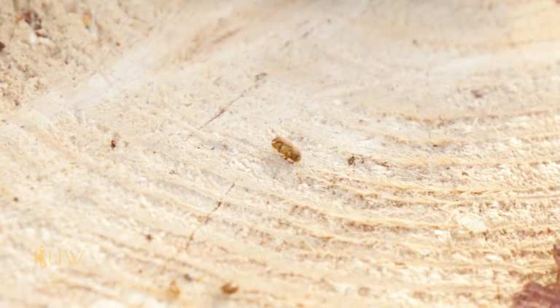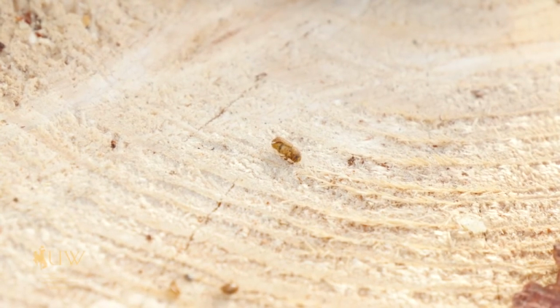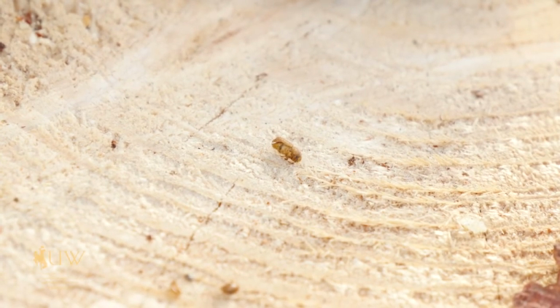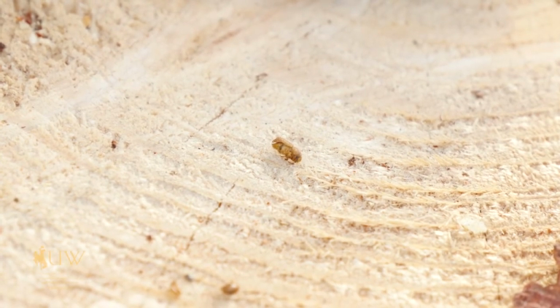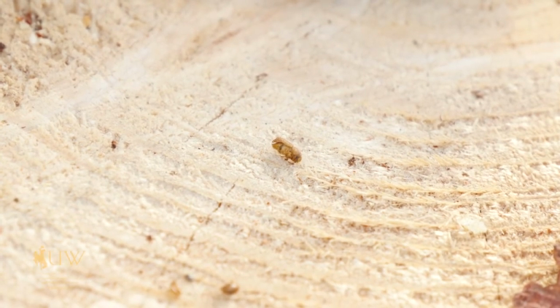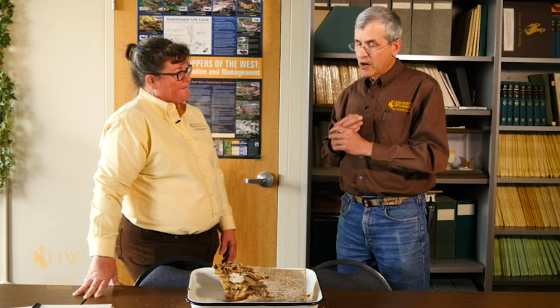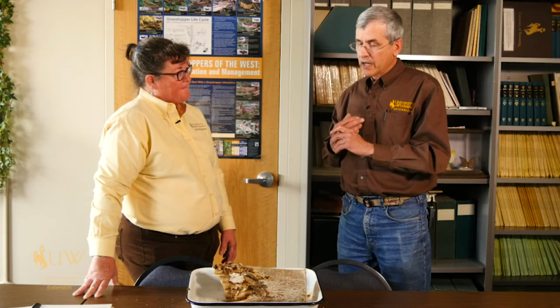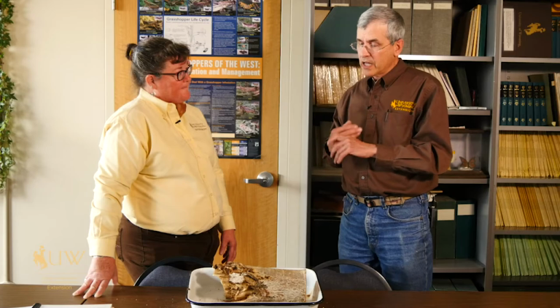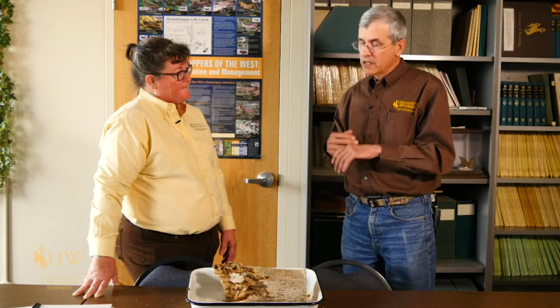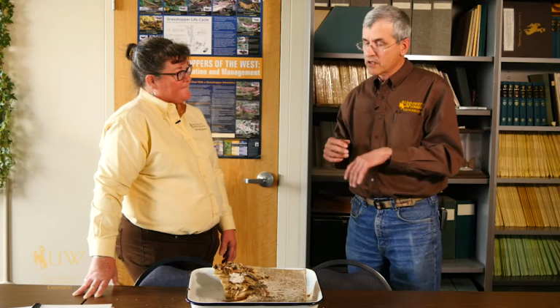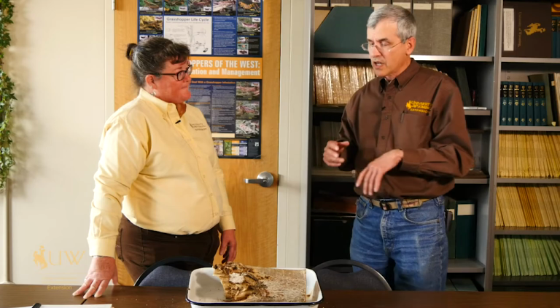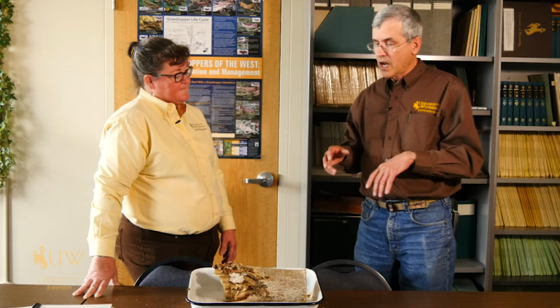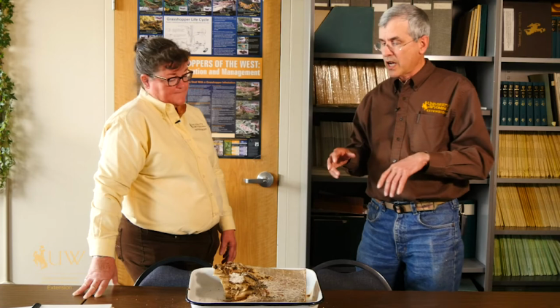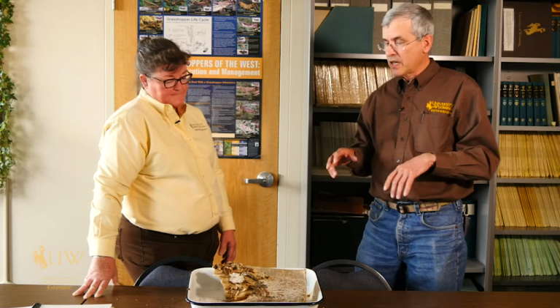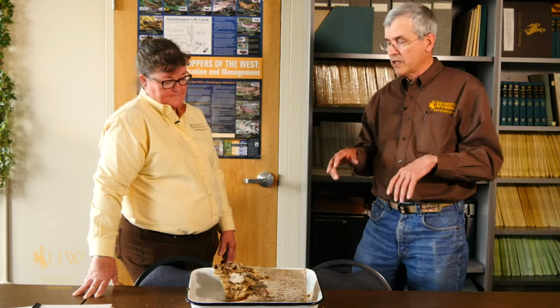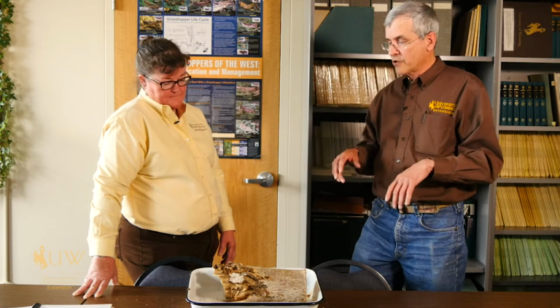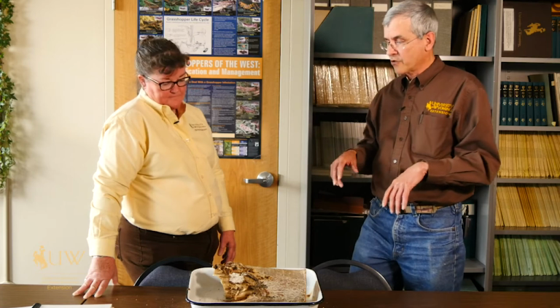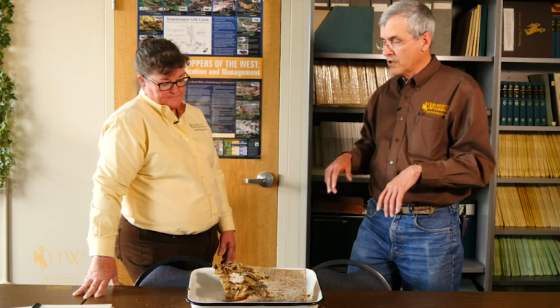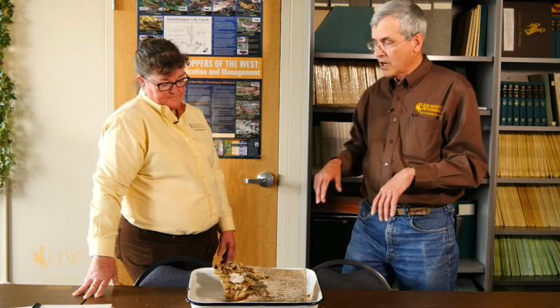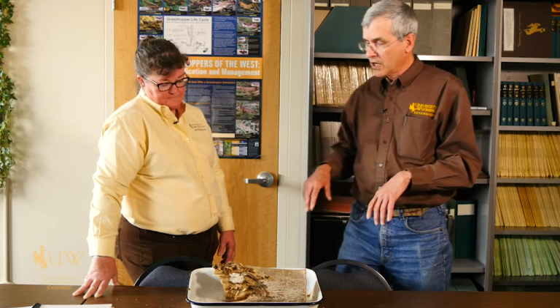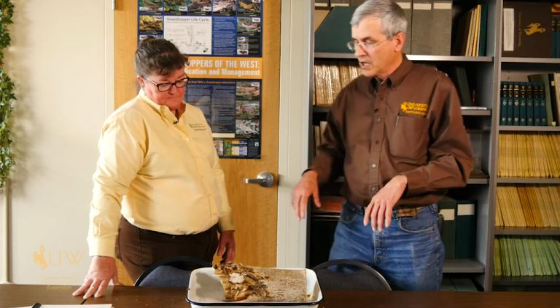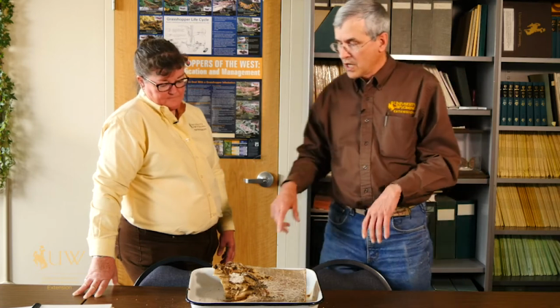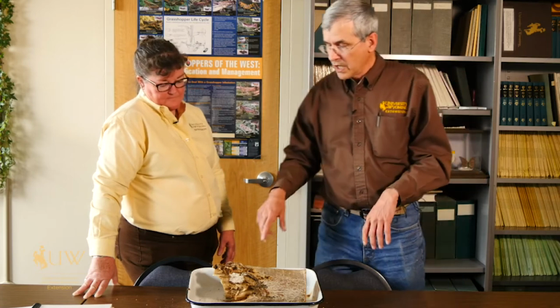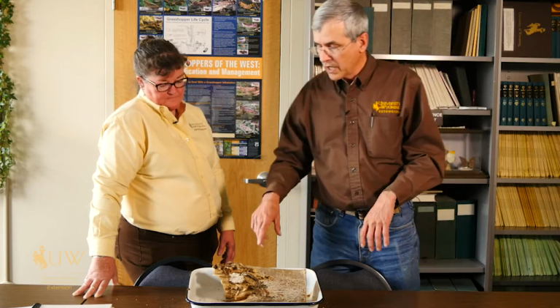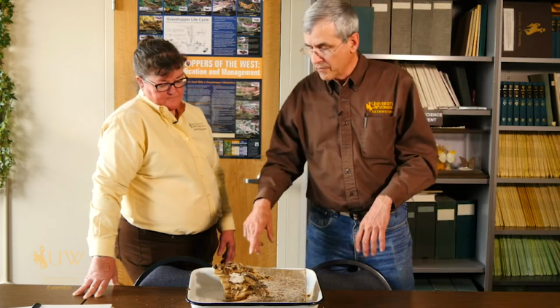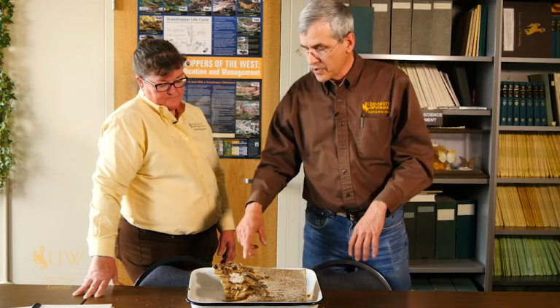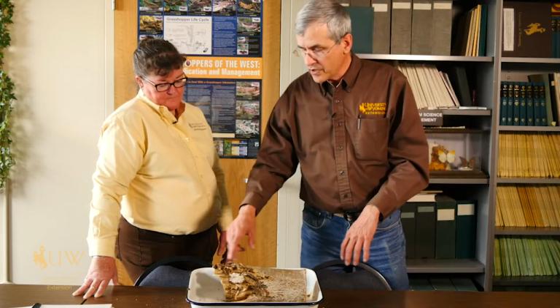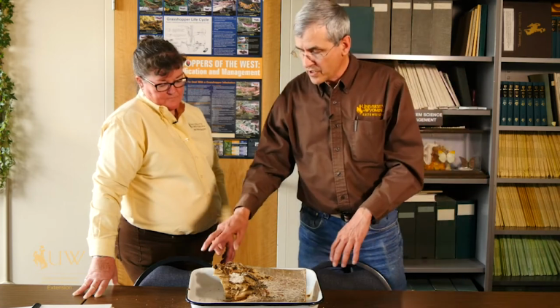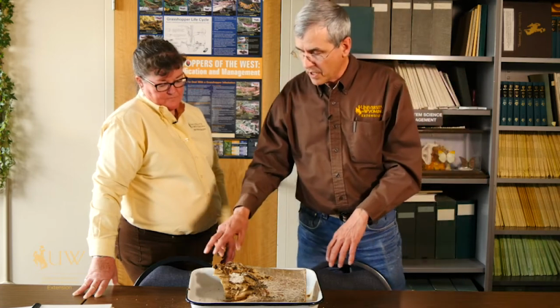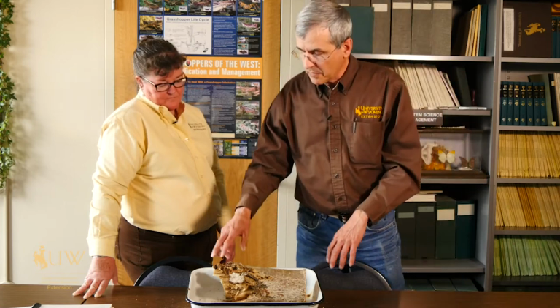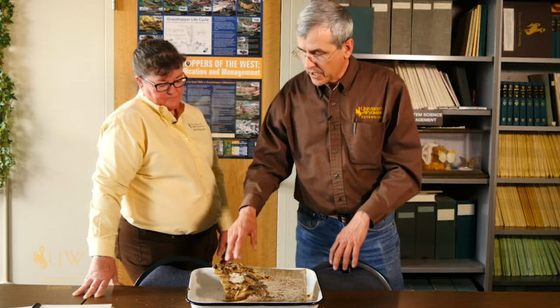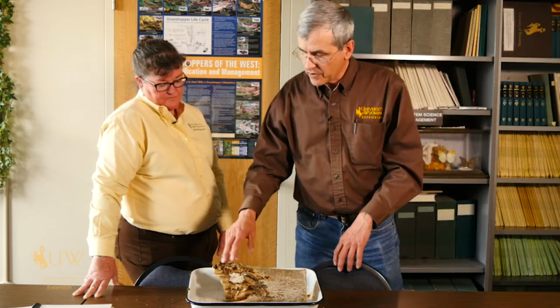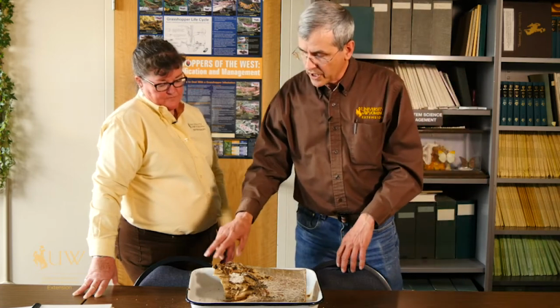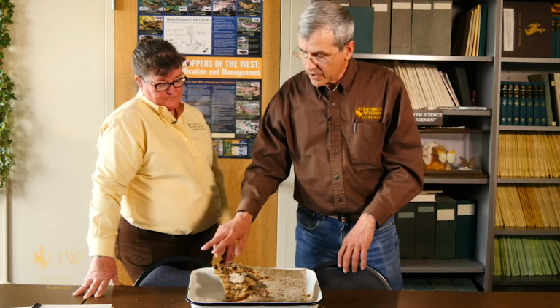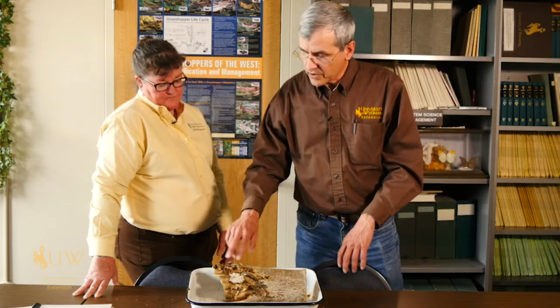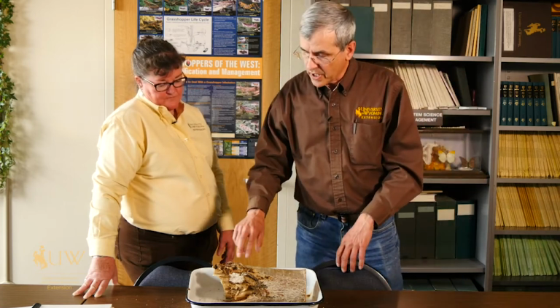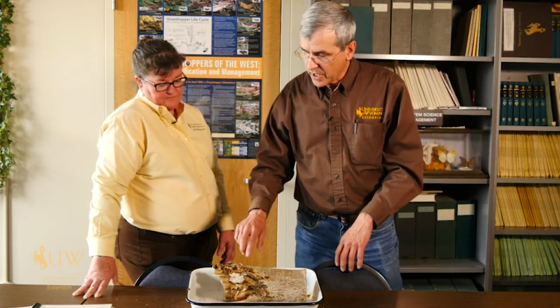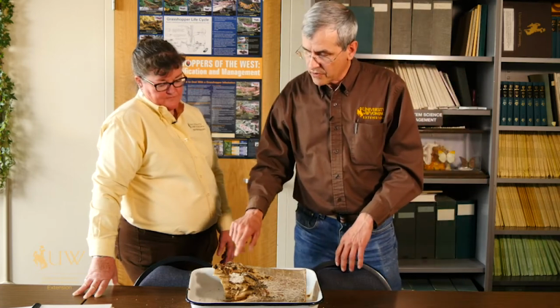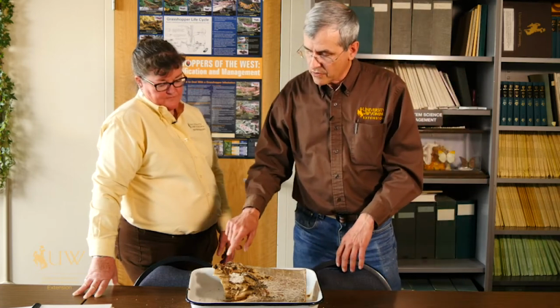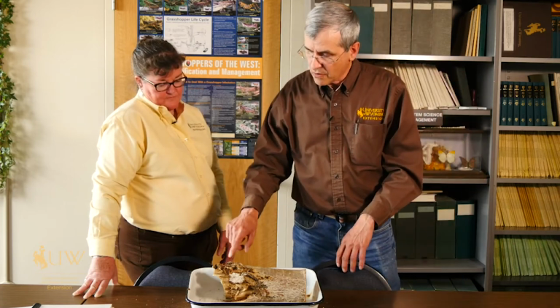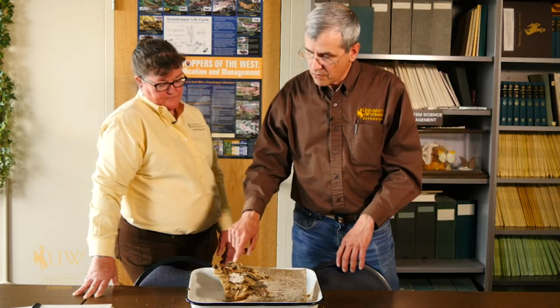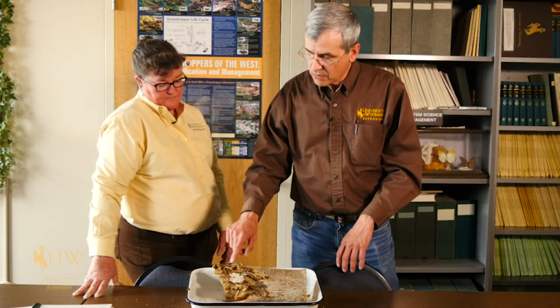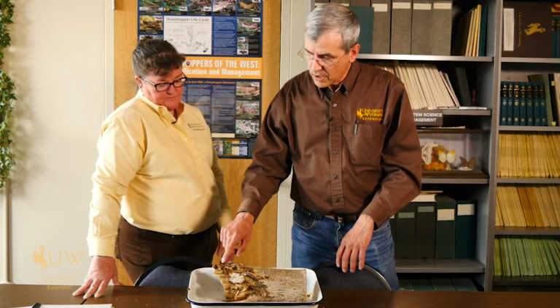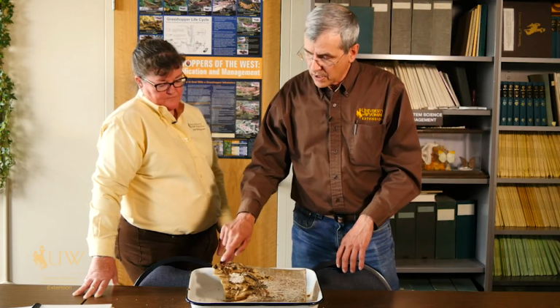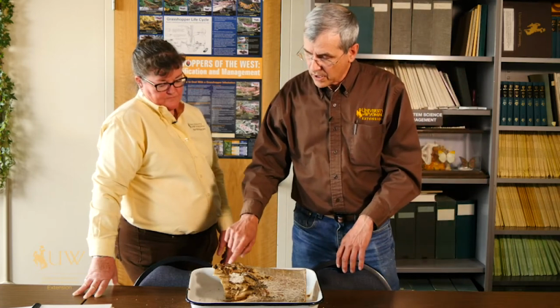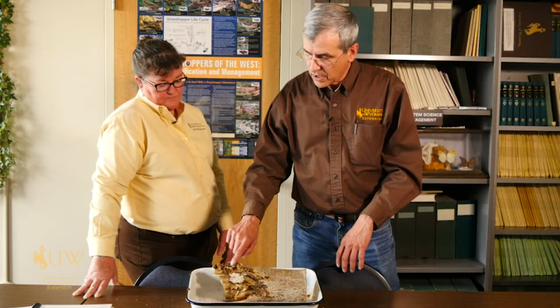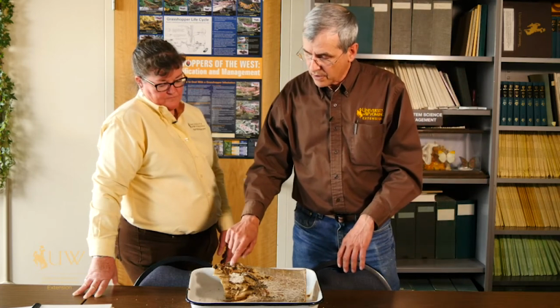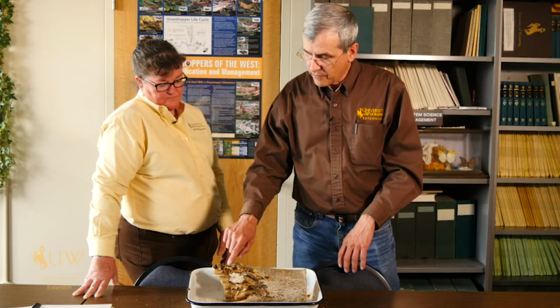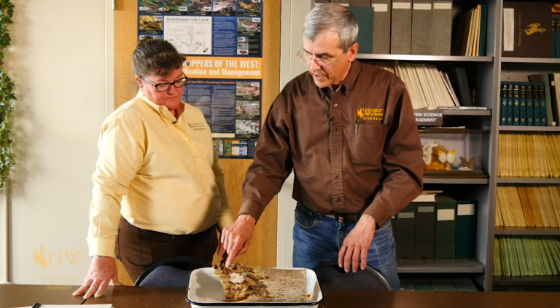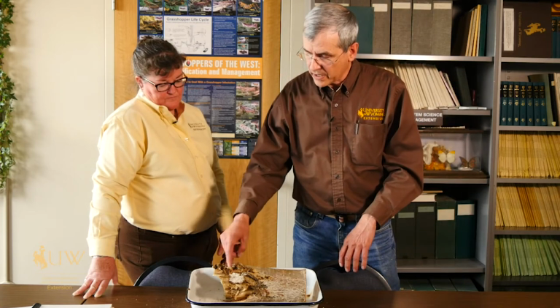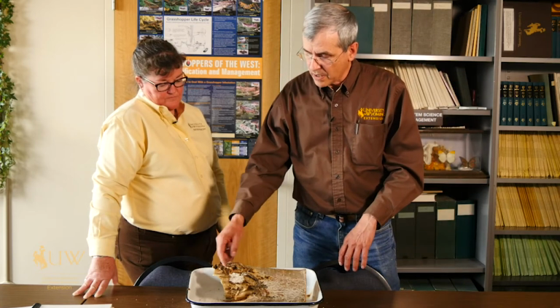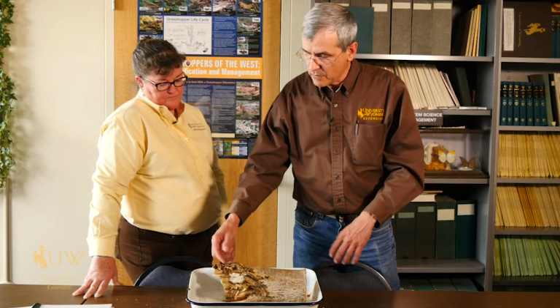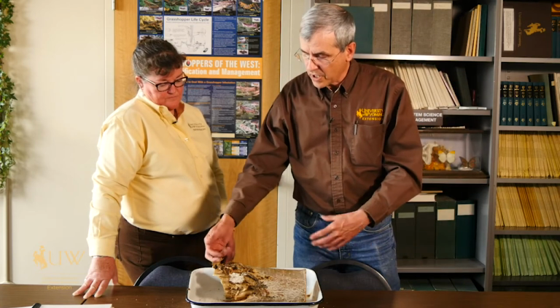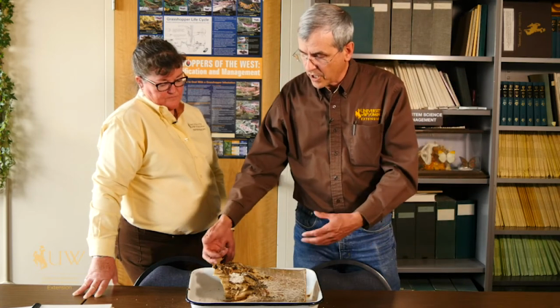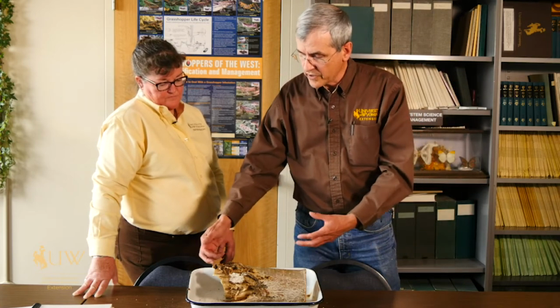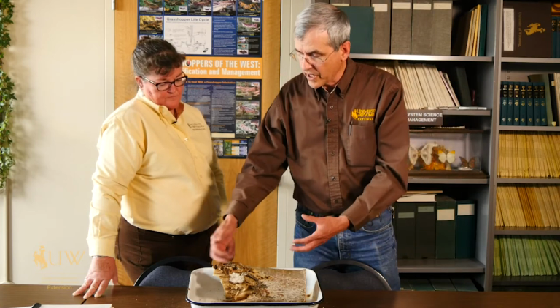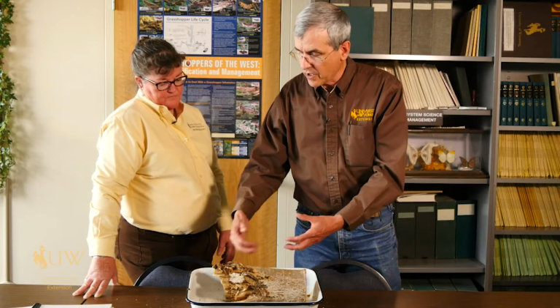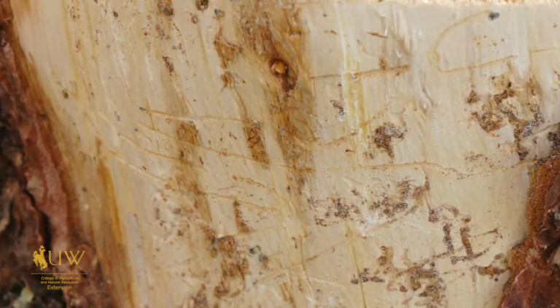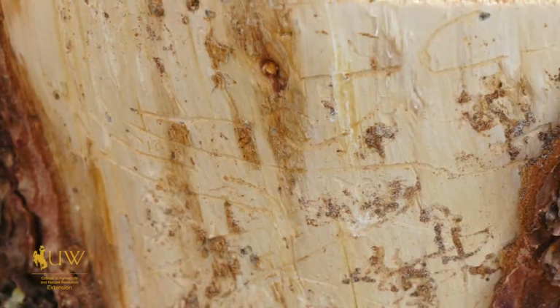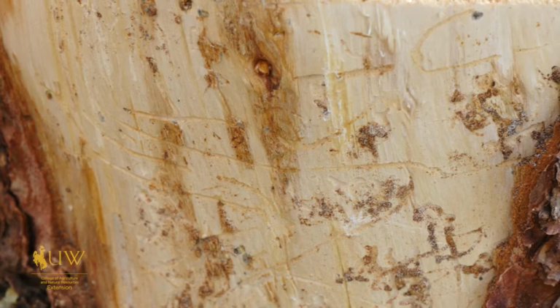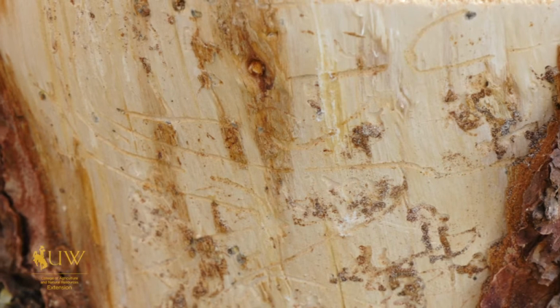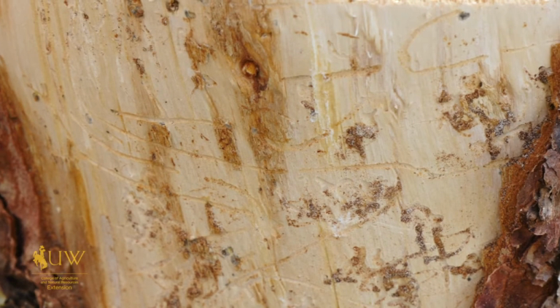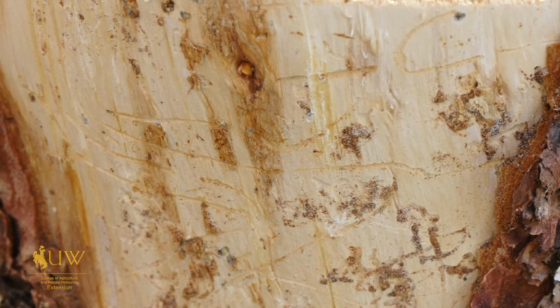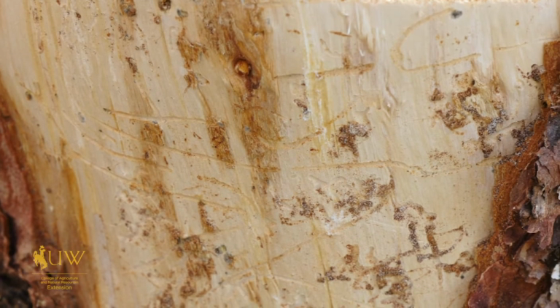Once they are inside the trunk, even systemic insecticides don't affect them because they are in the heartwood.